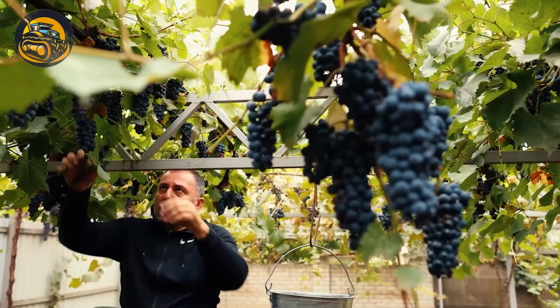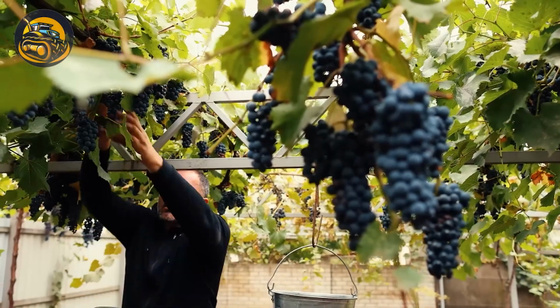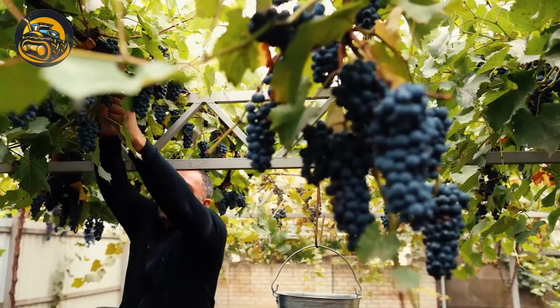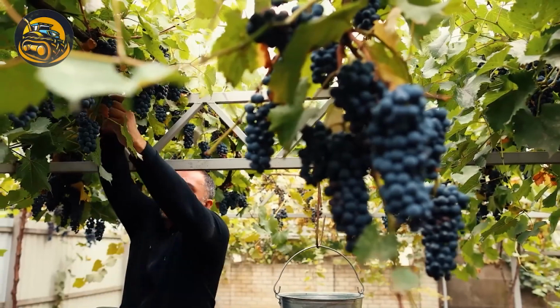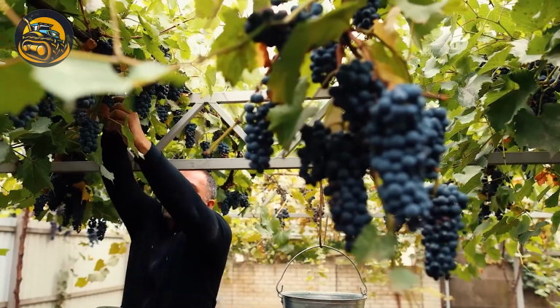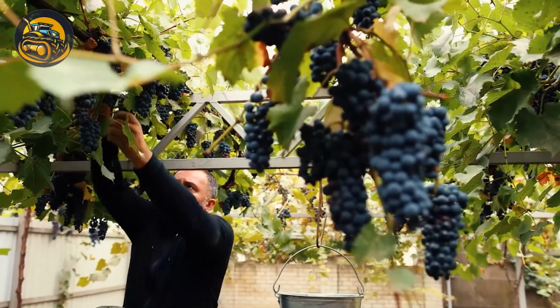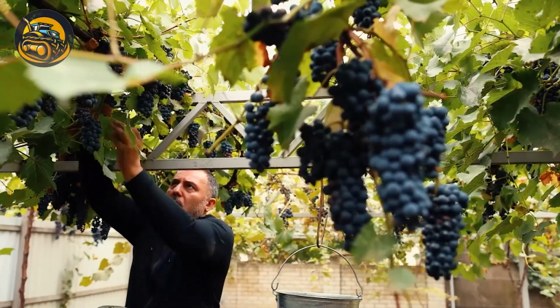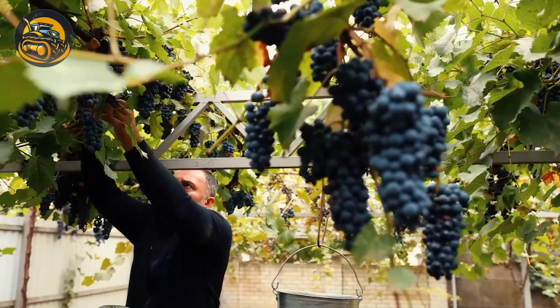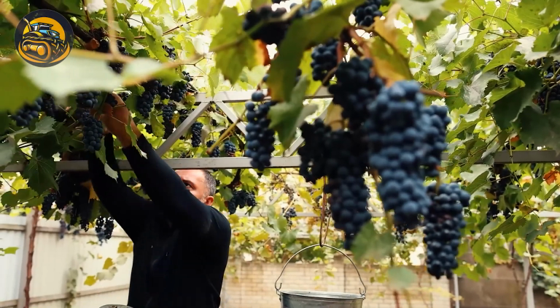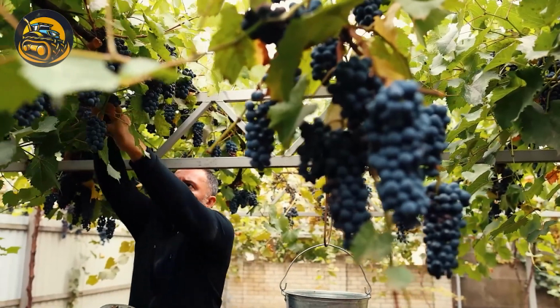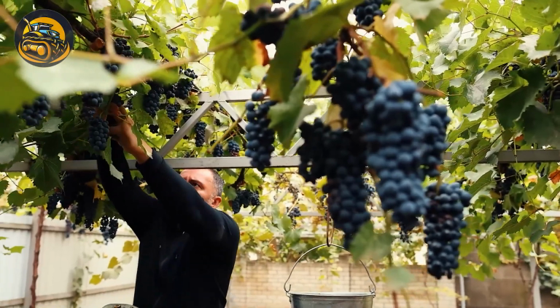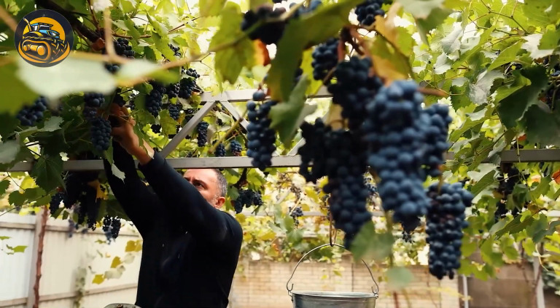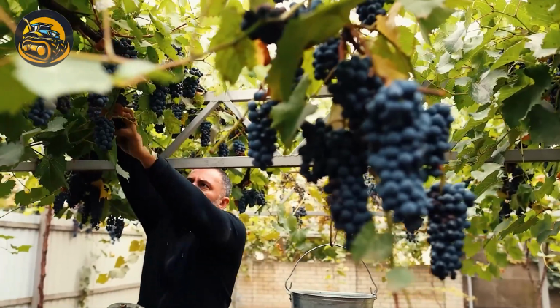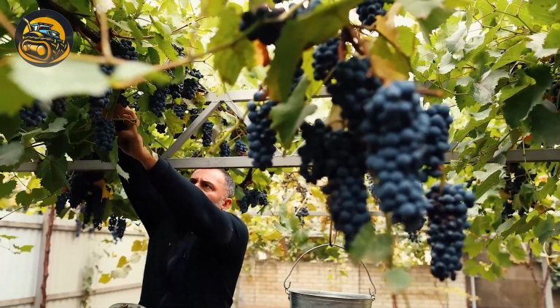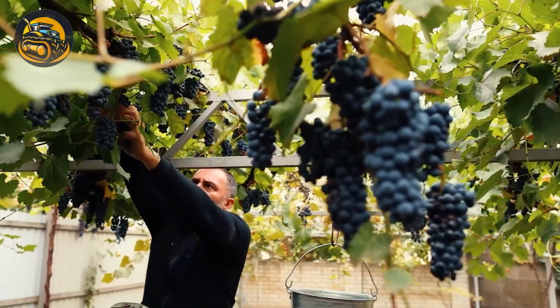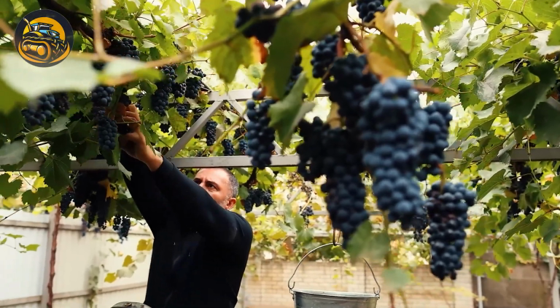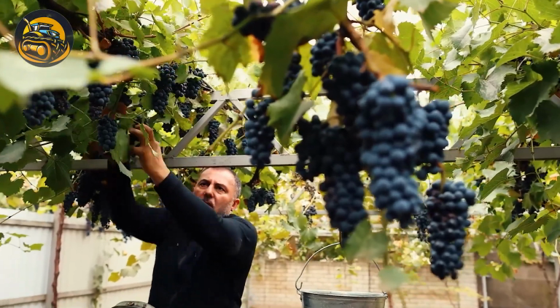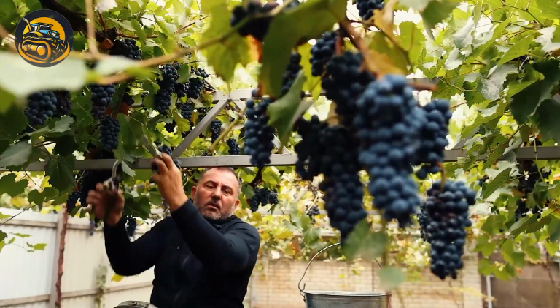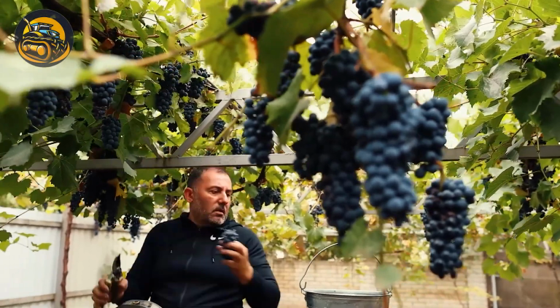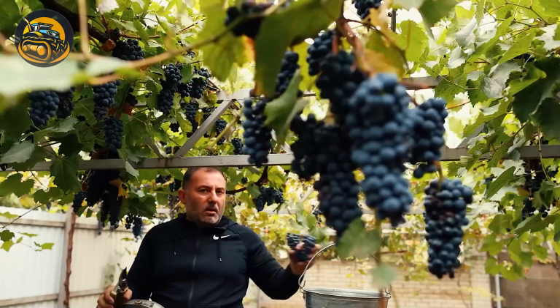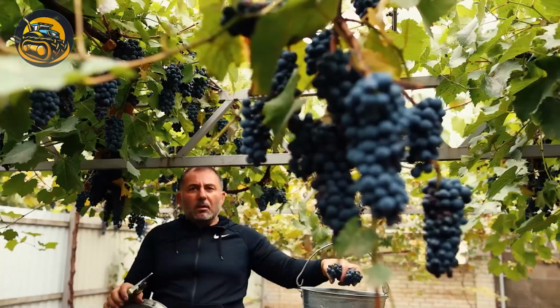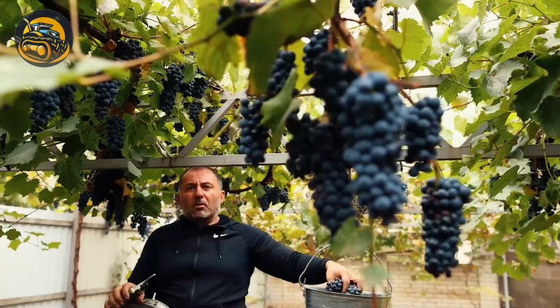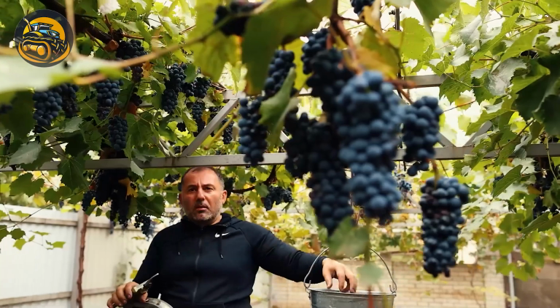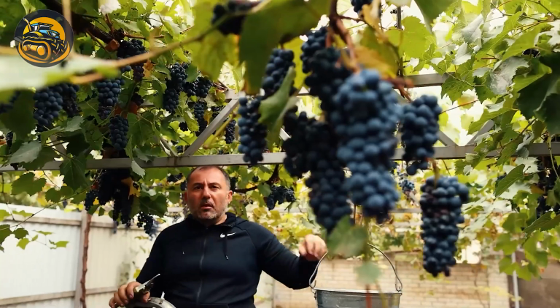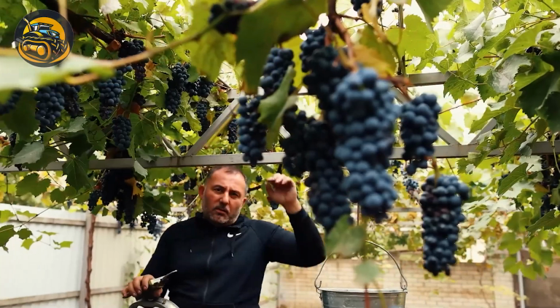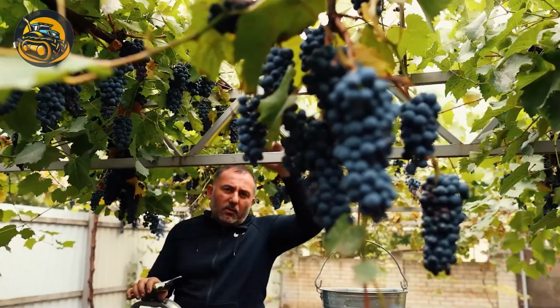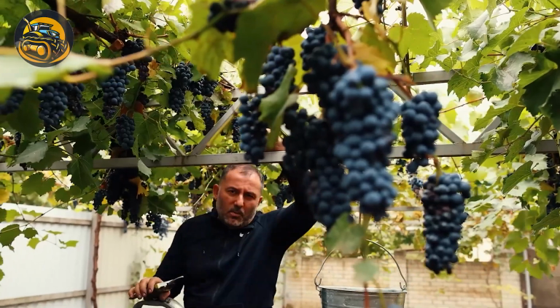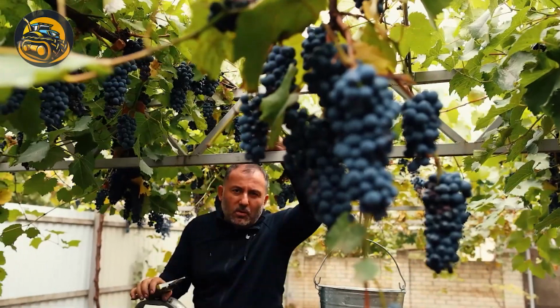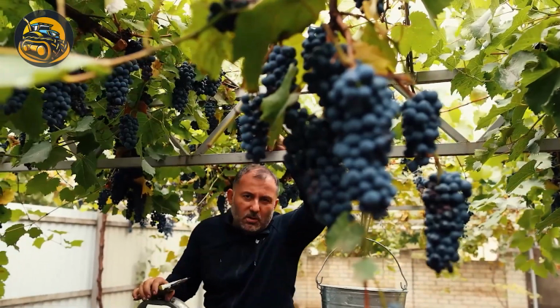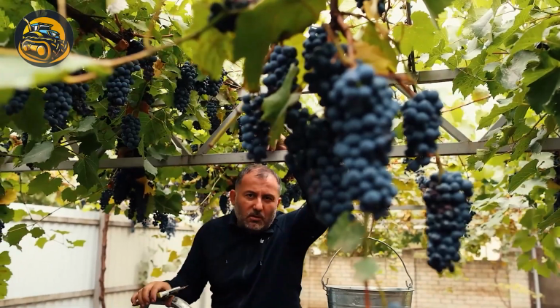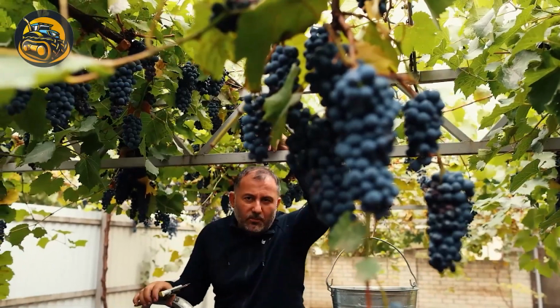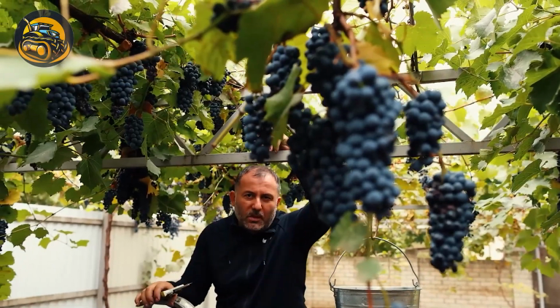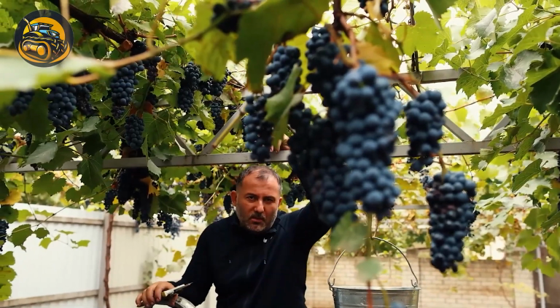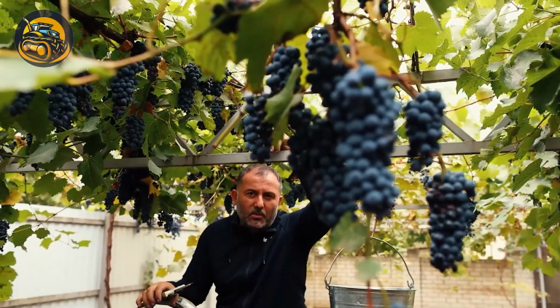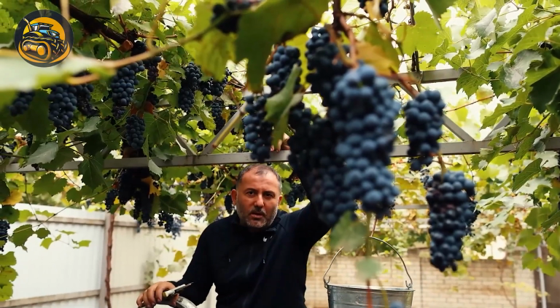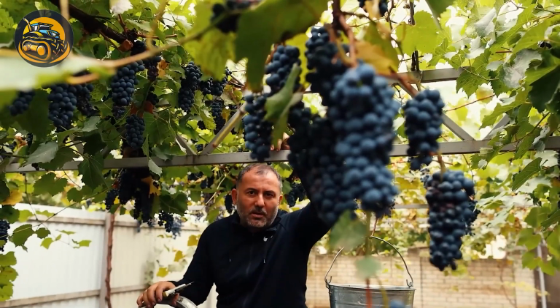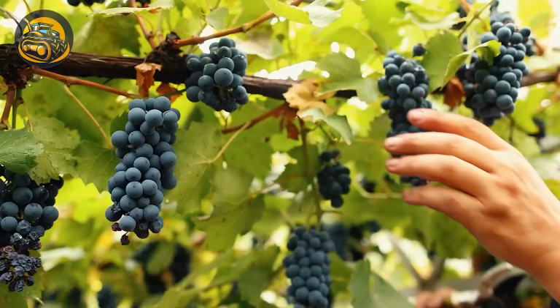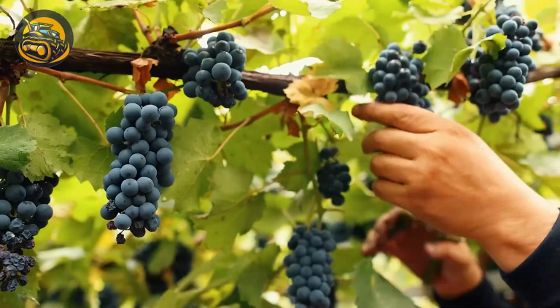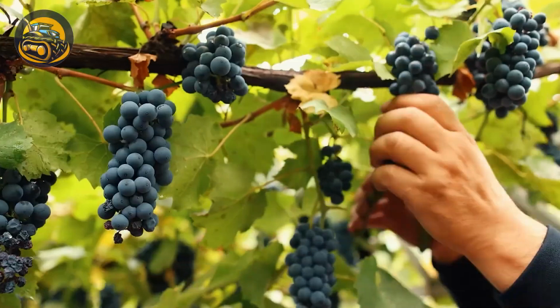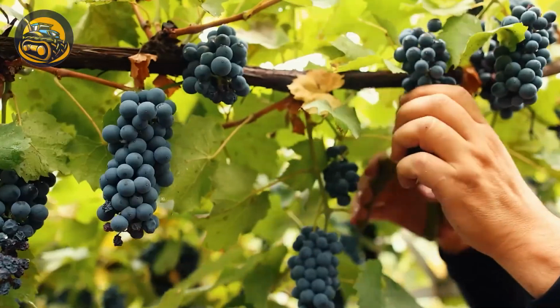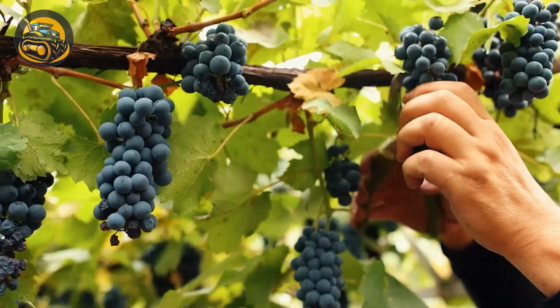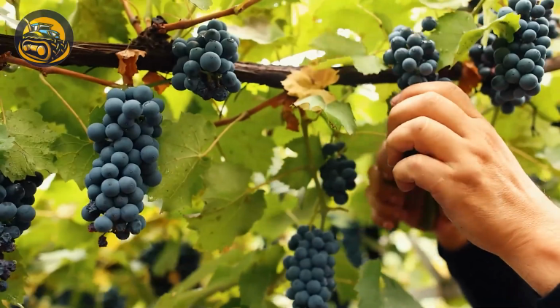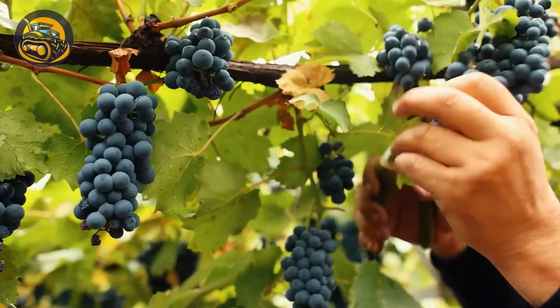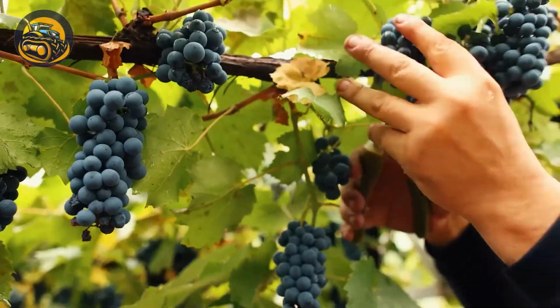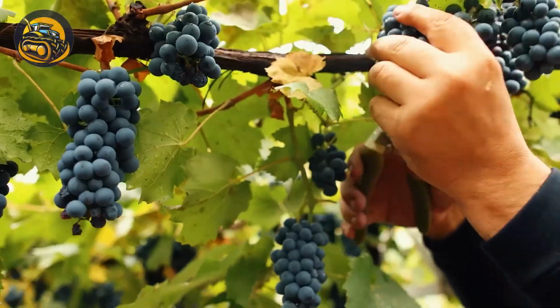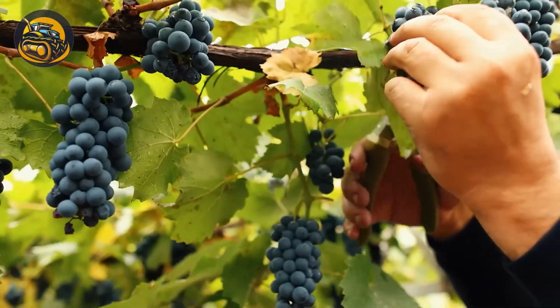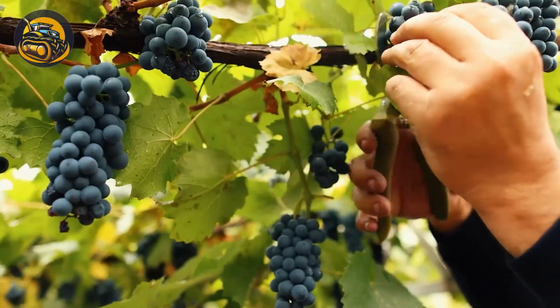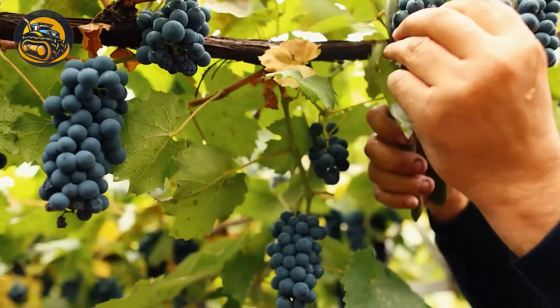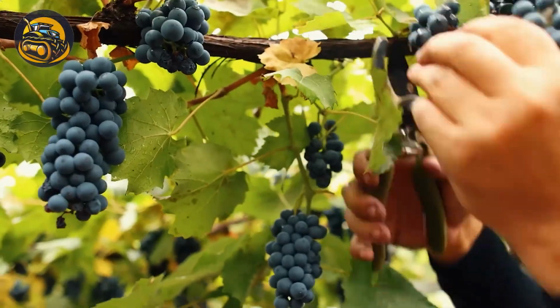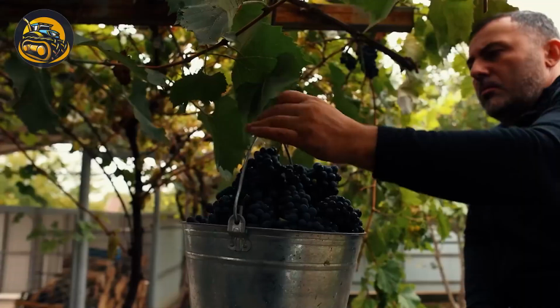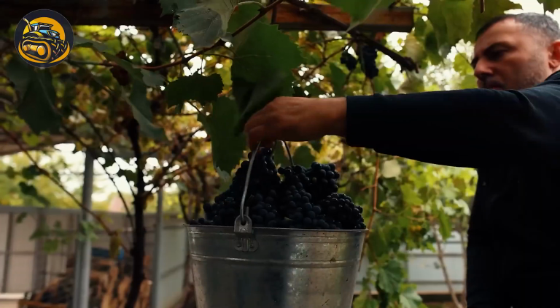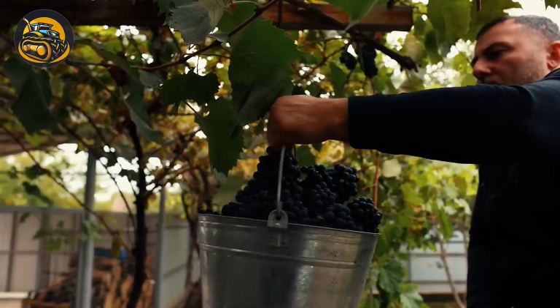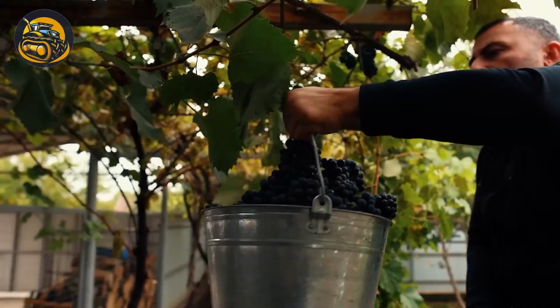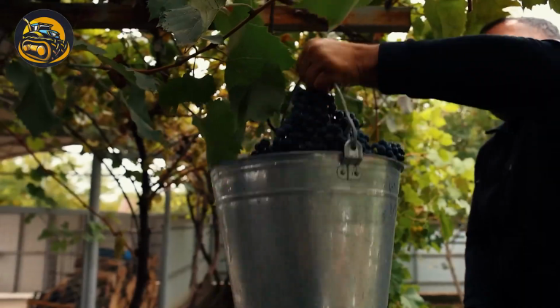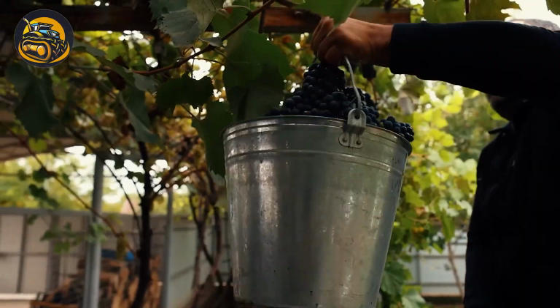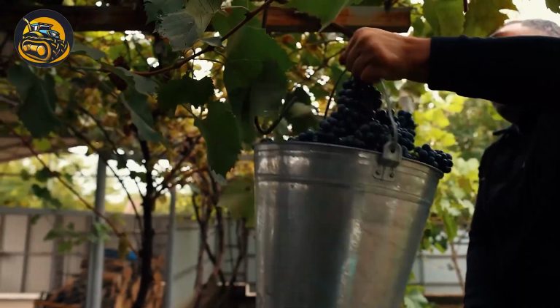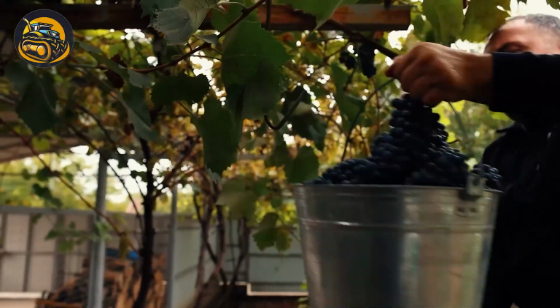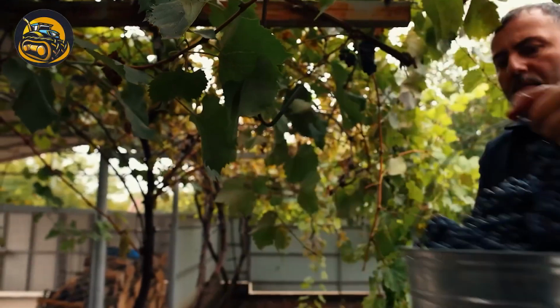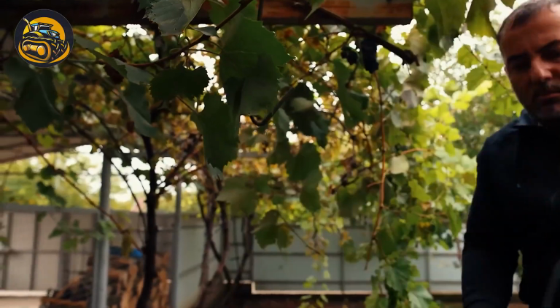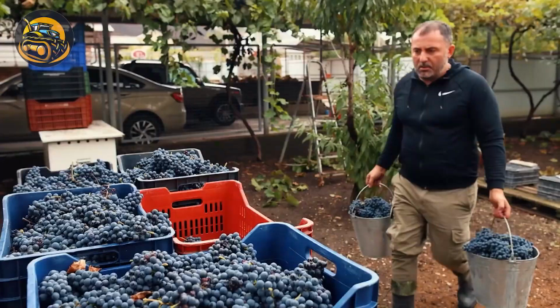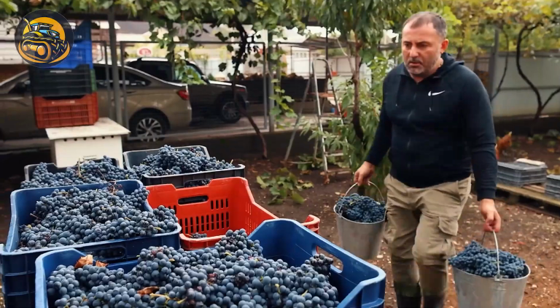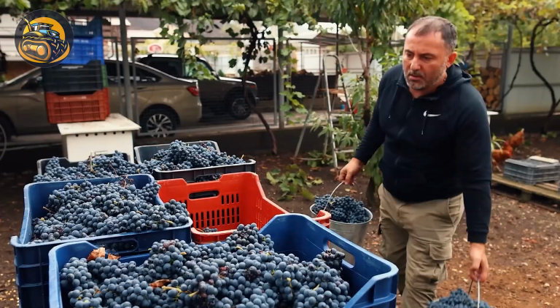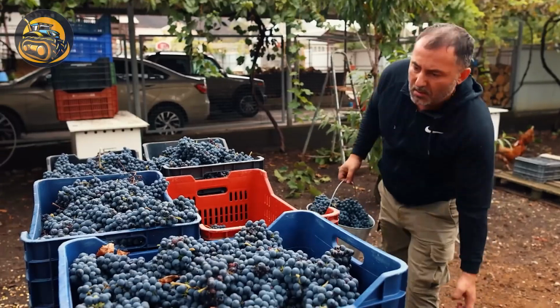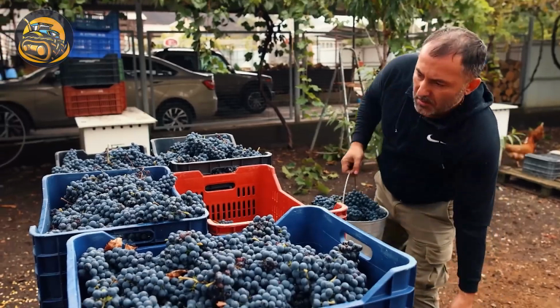It's grape harvesting time here, and we have a nice opportunity to see how grapes are harvested to make wine and pure grape juice.